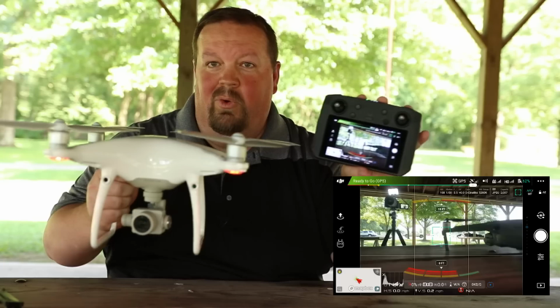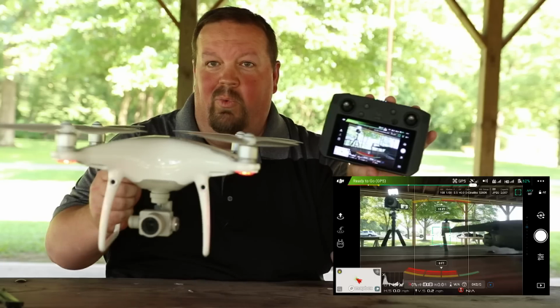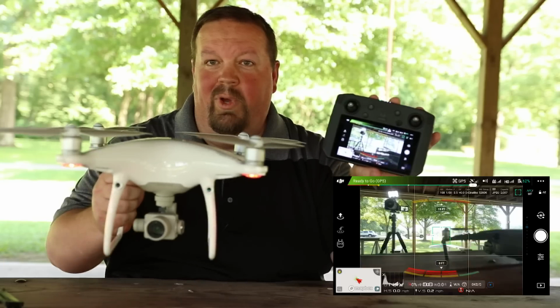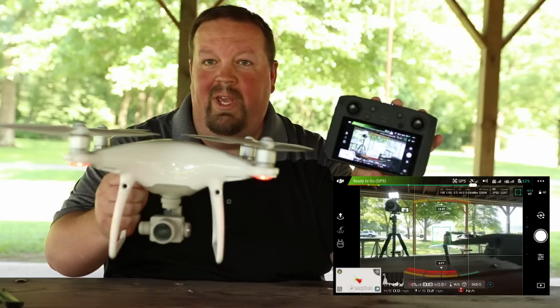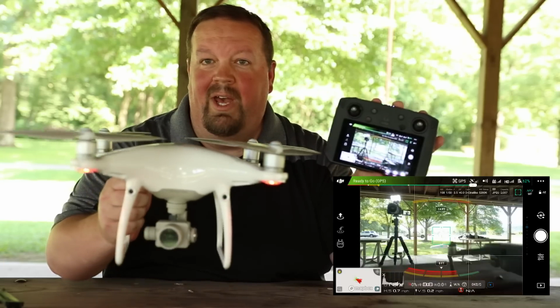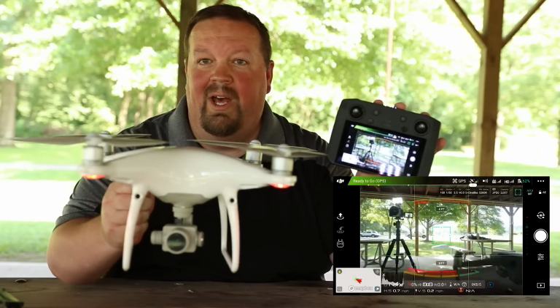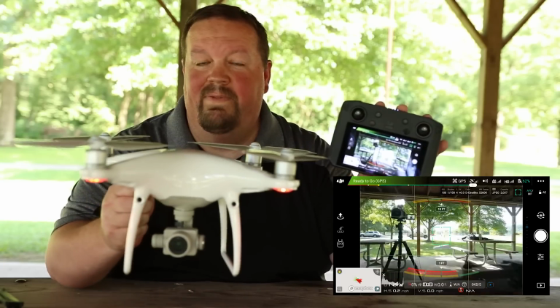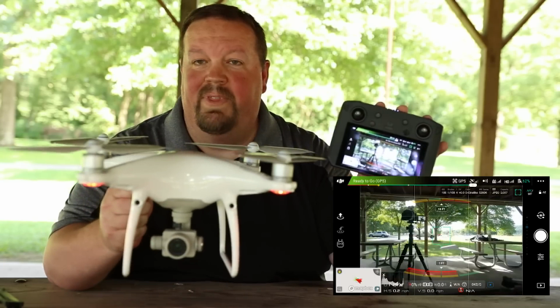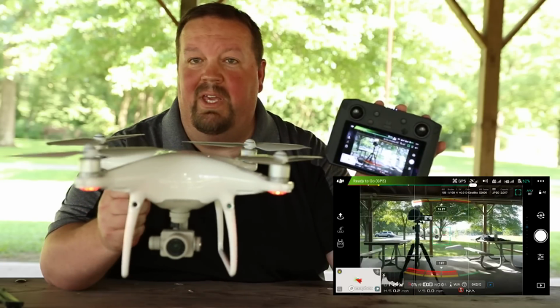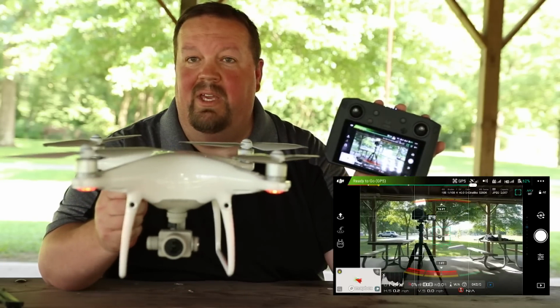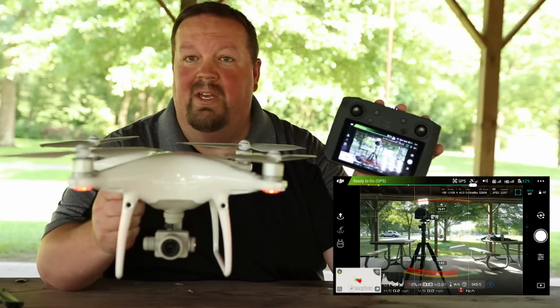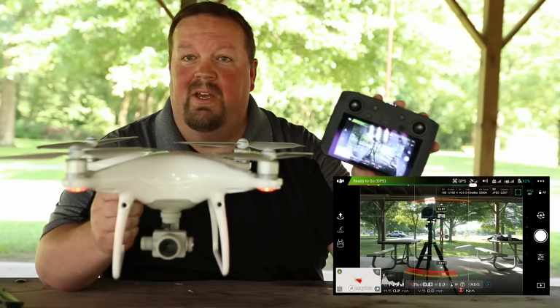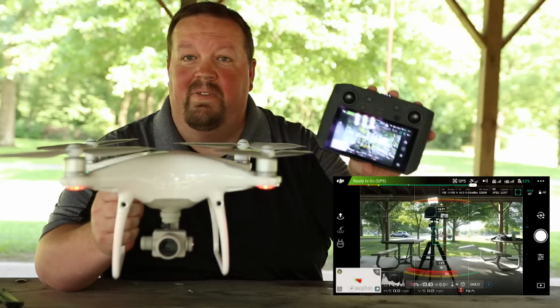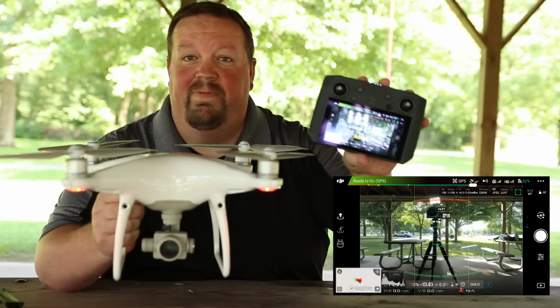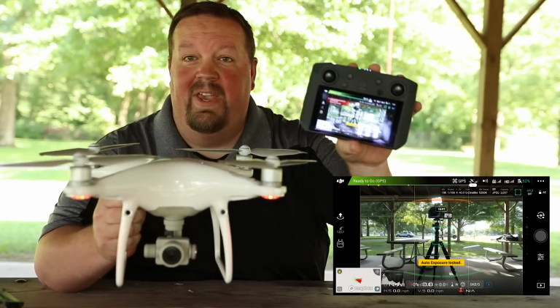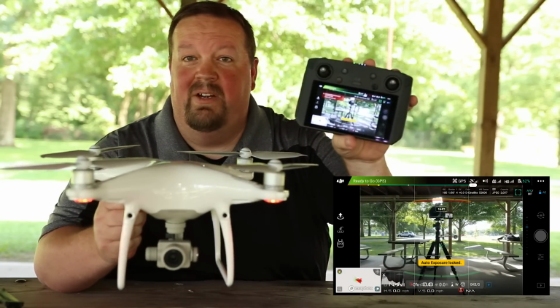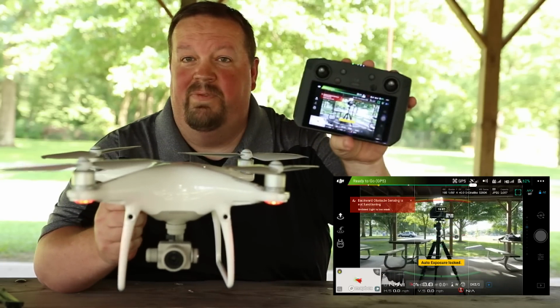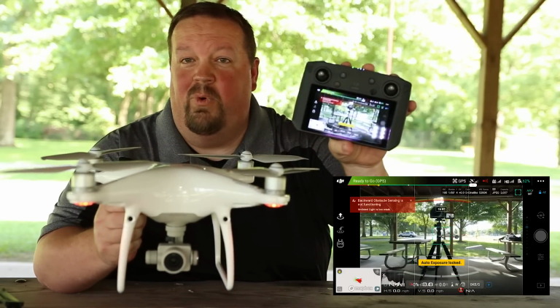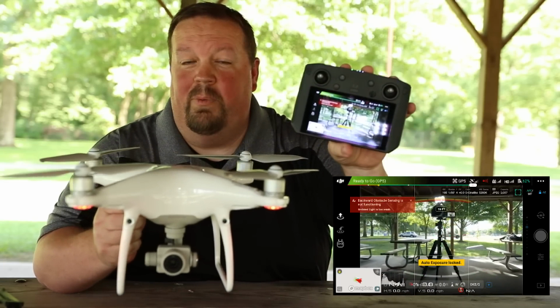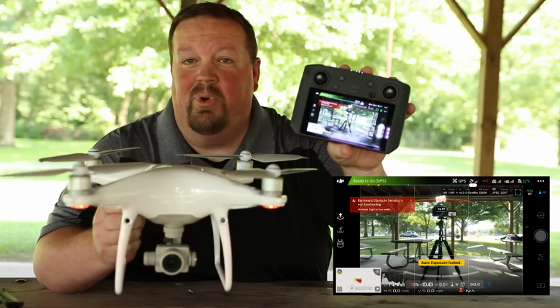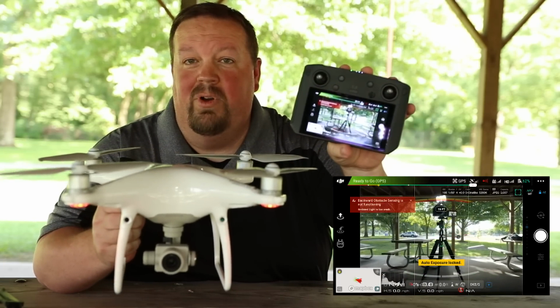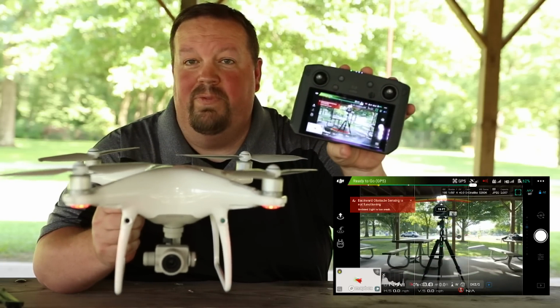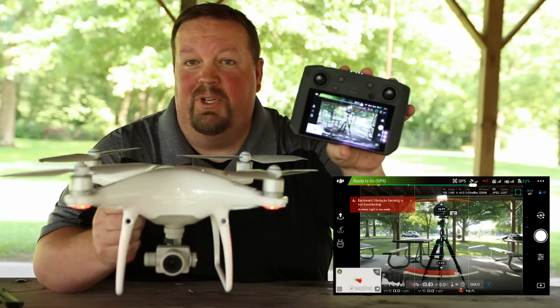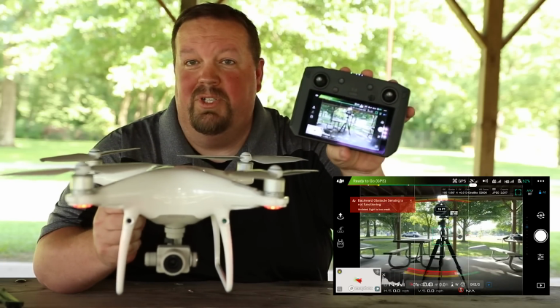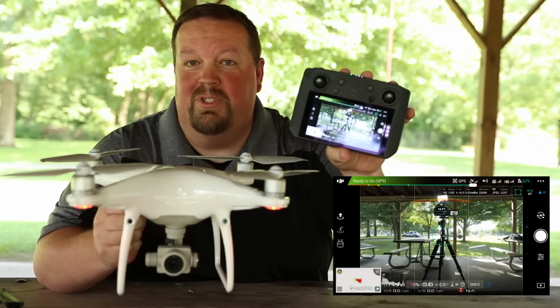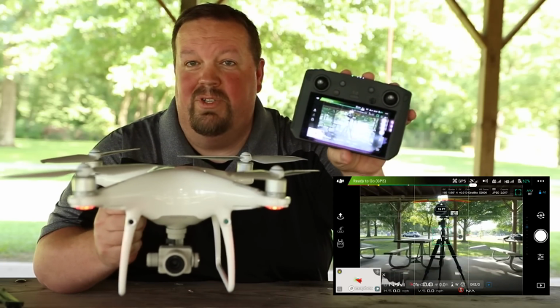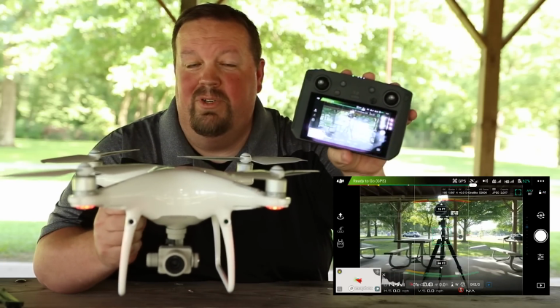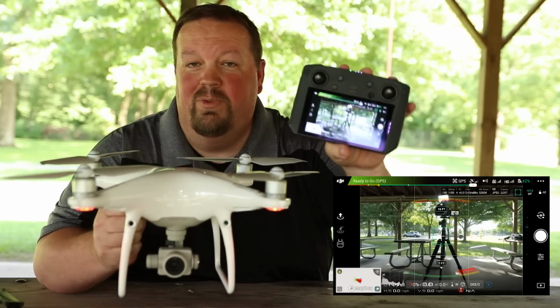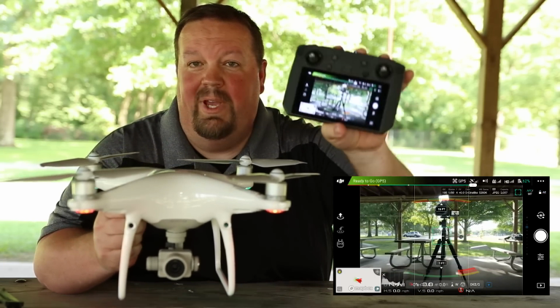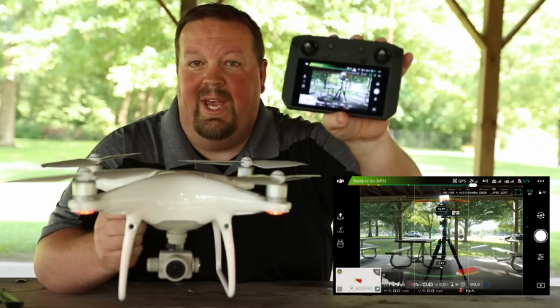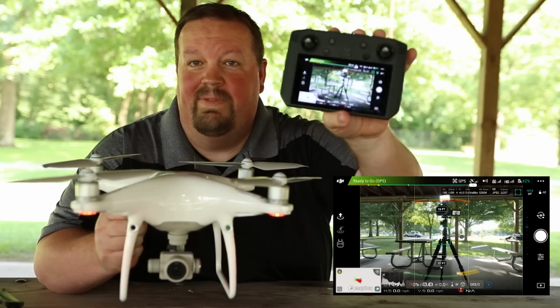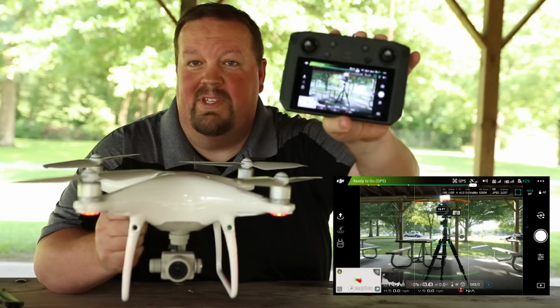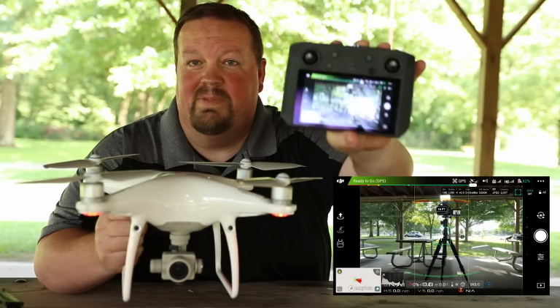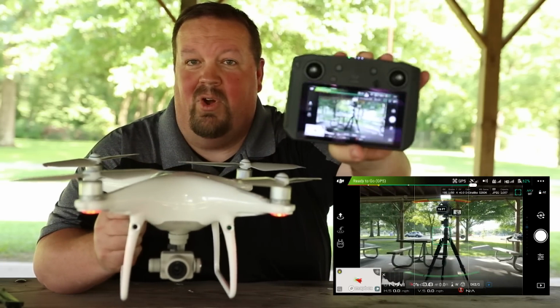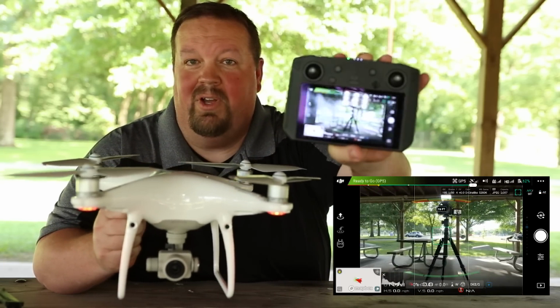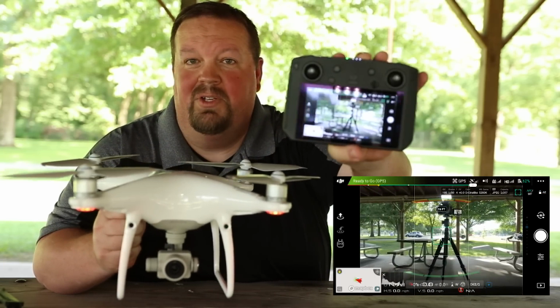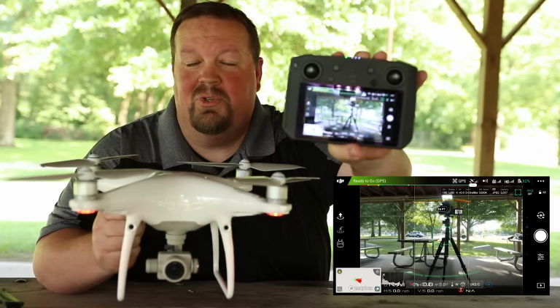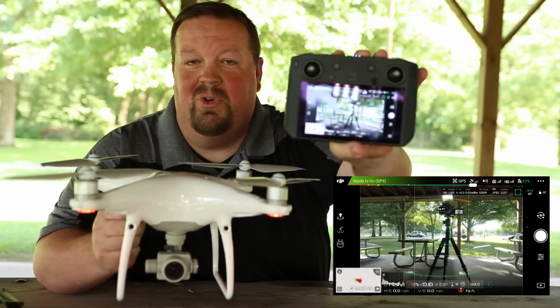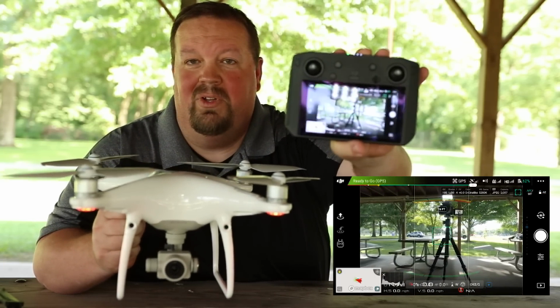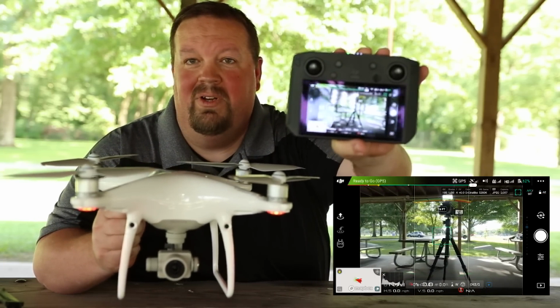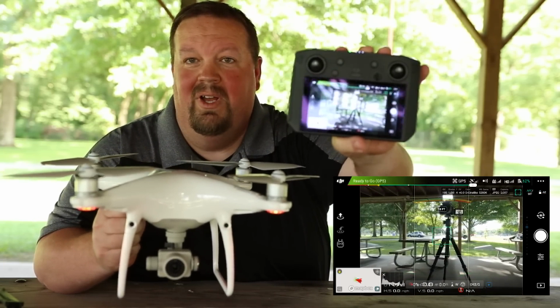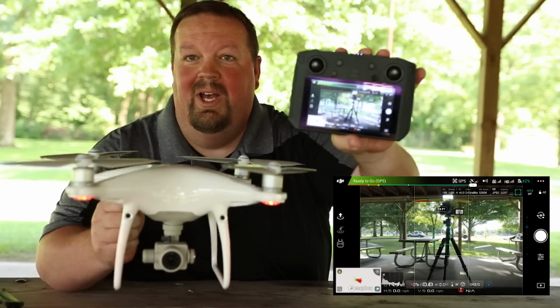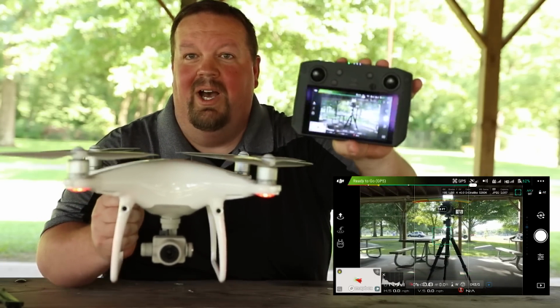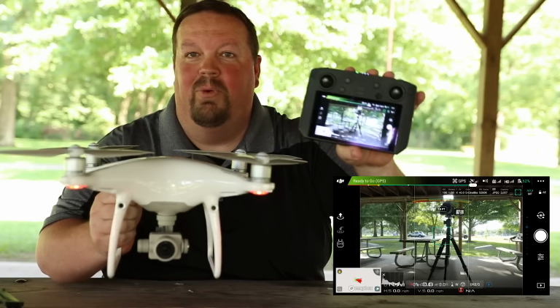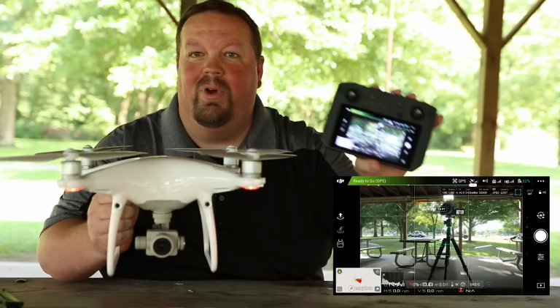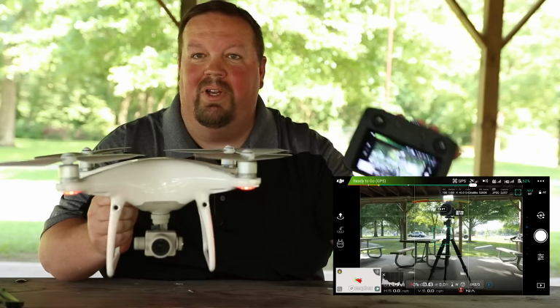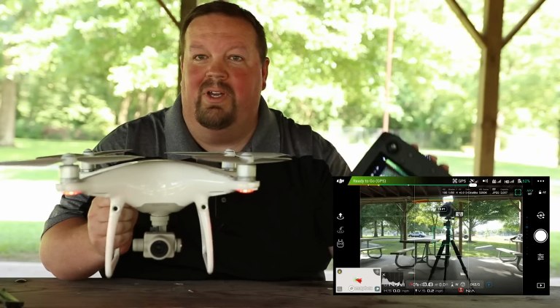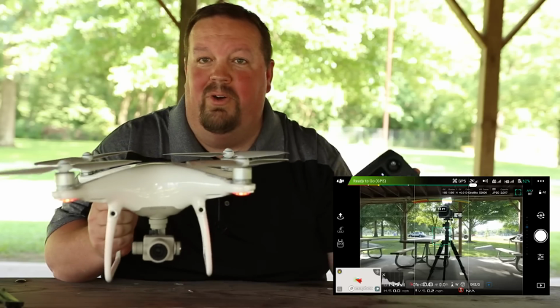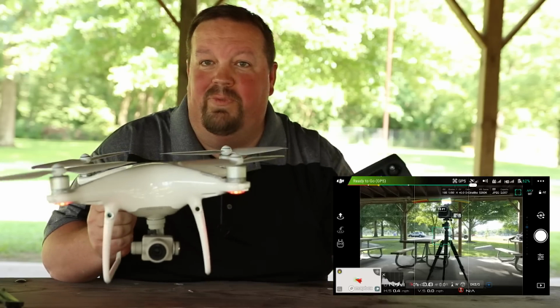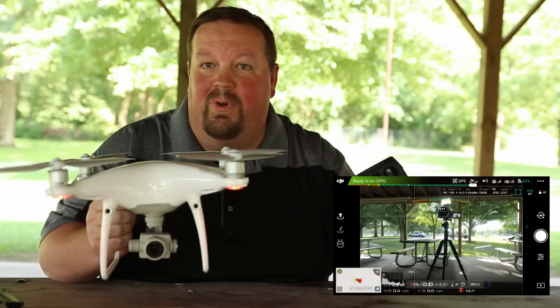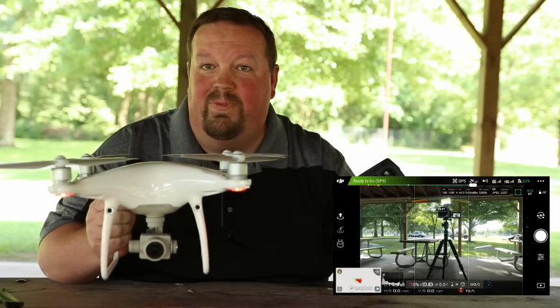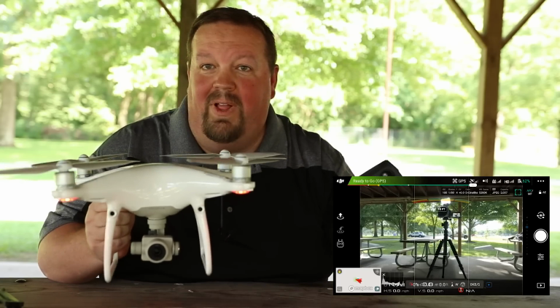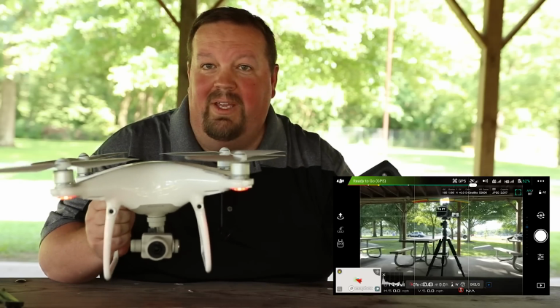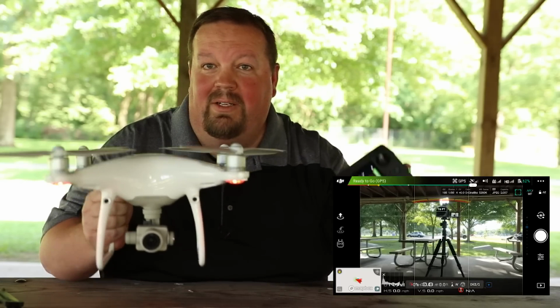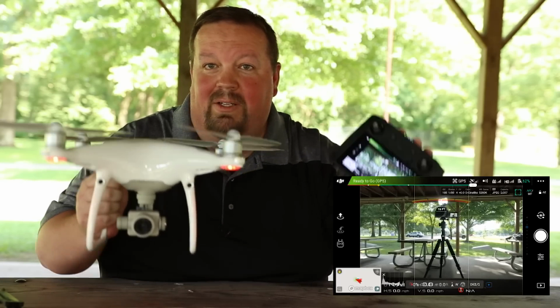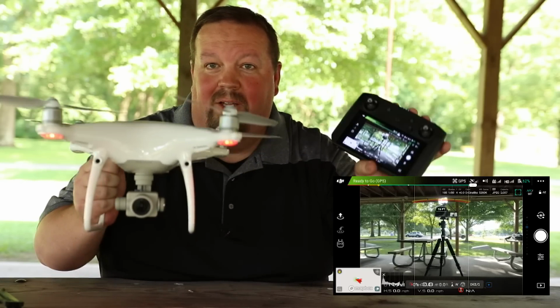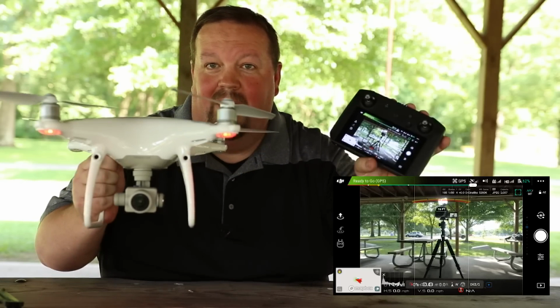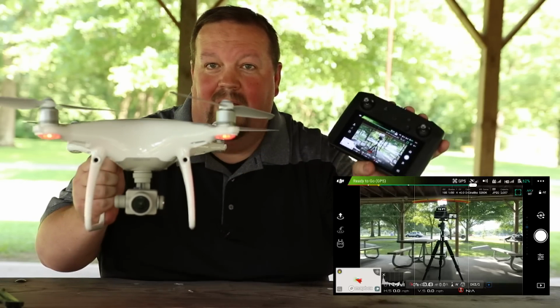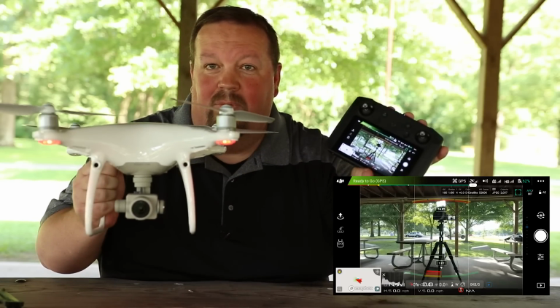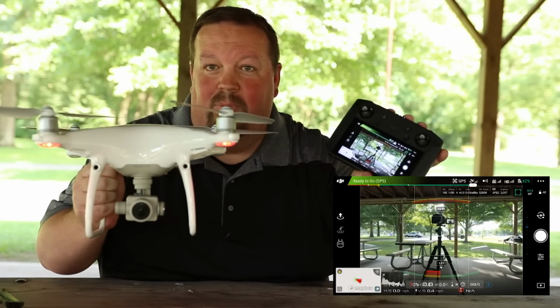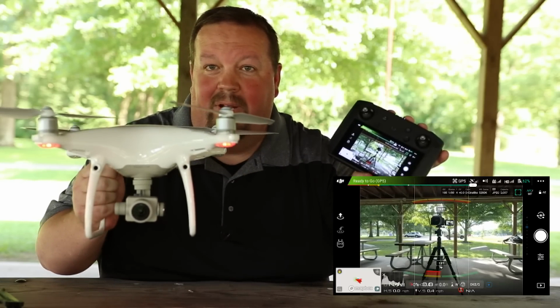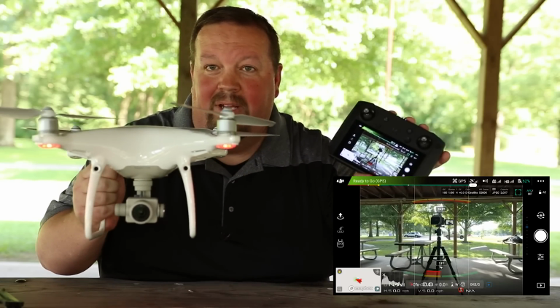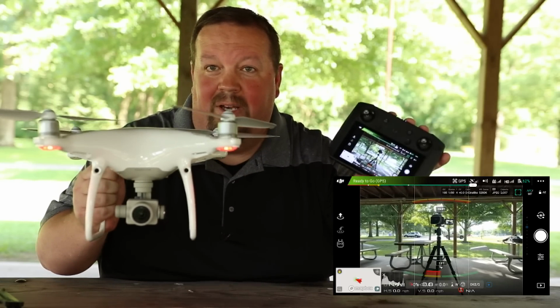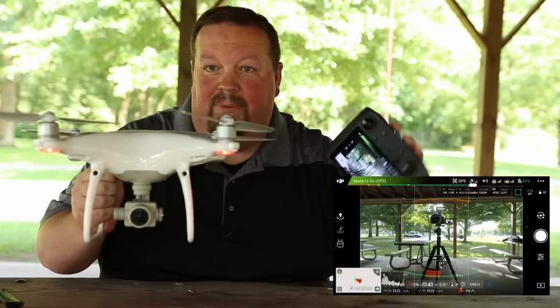We have the Phantom 4 Pro version 2, we have the smart controller, and we're going to go for a flight right now.